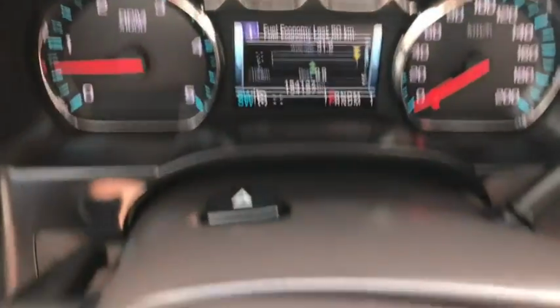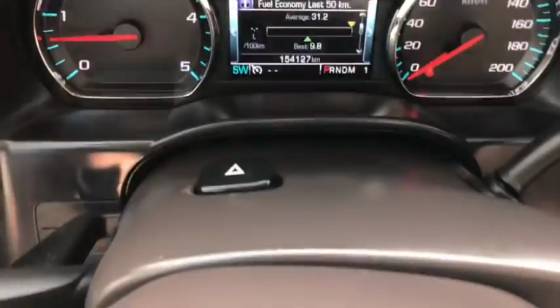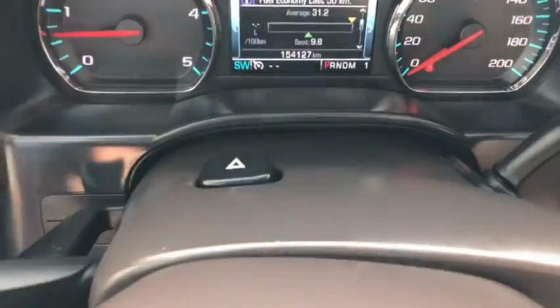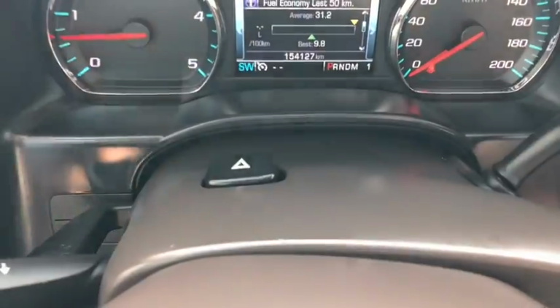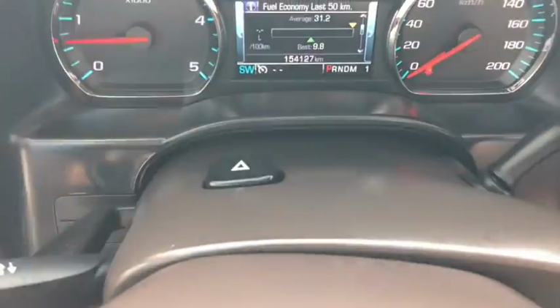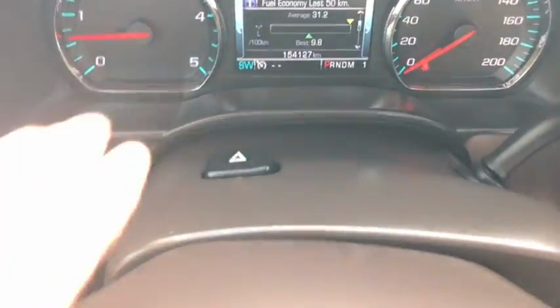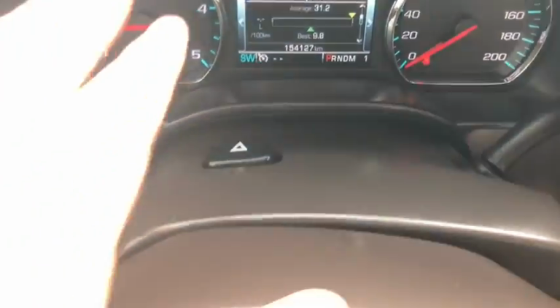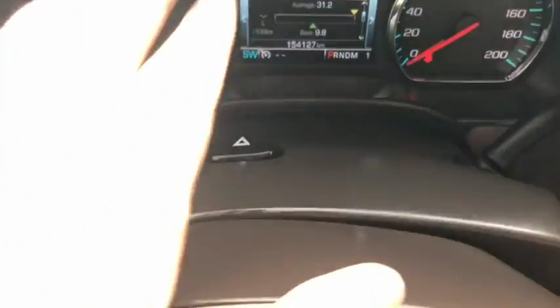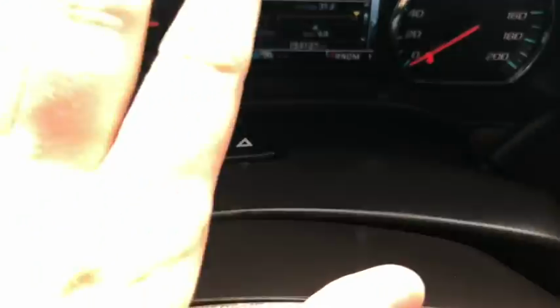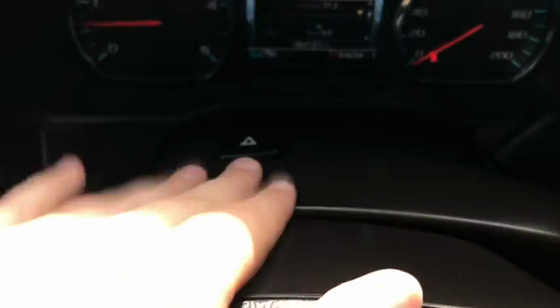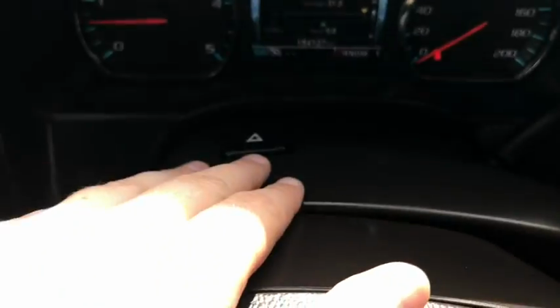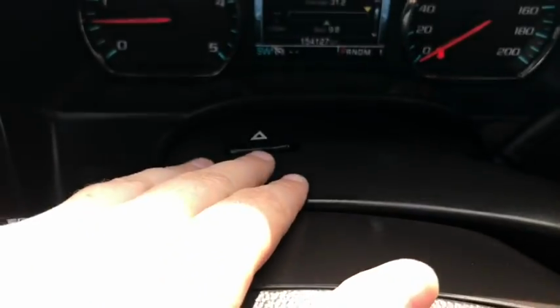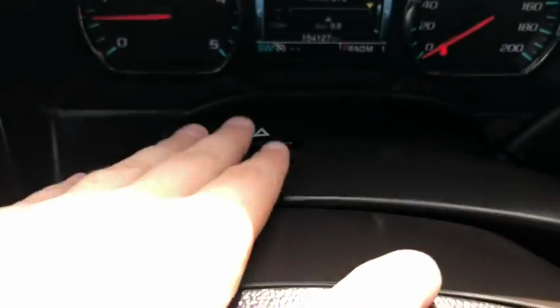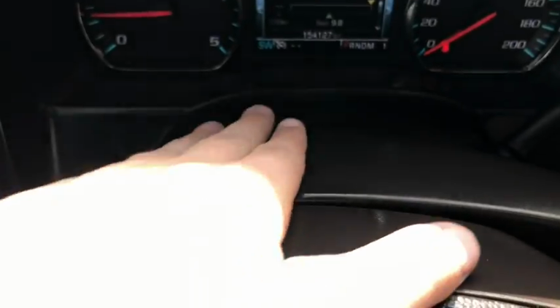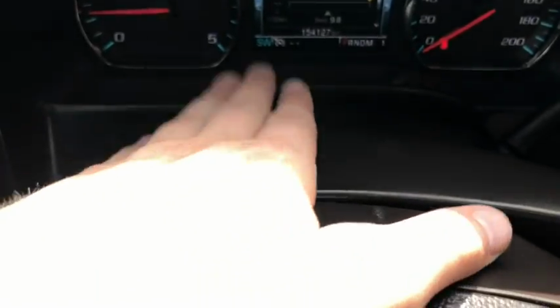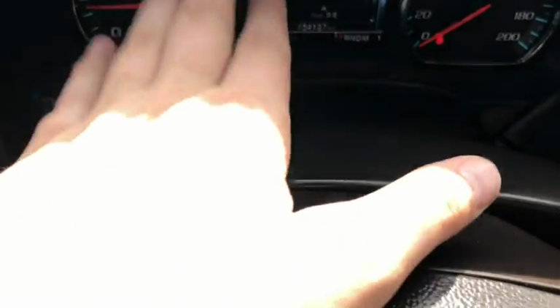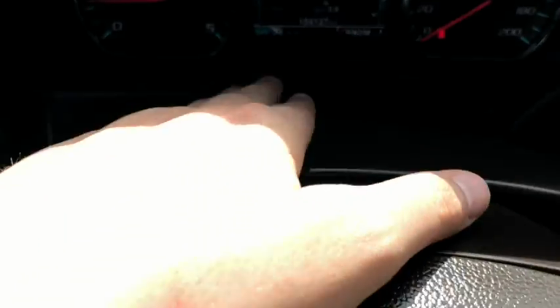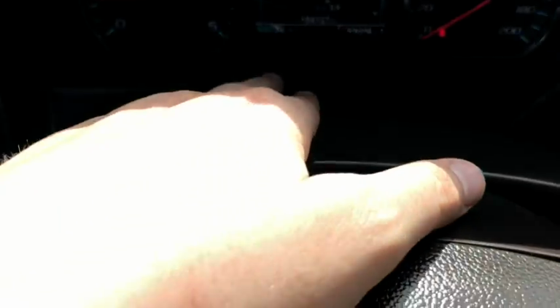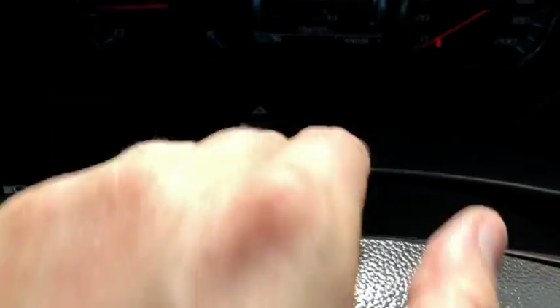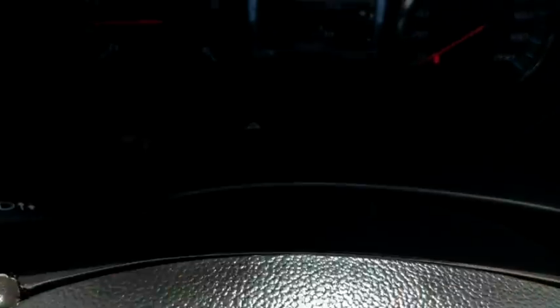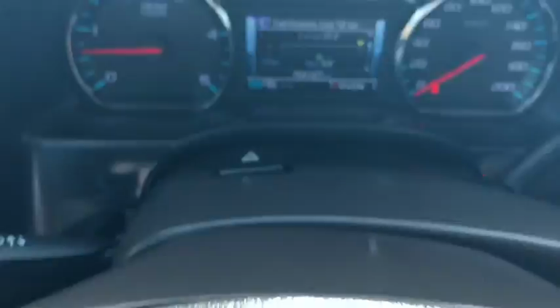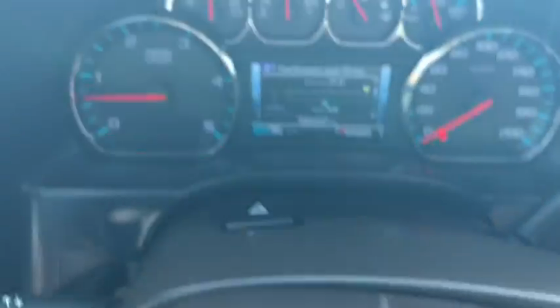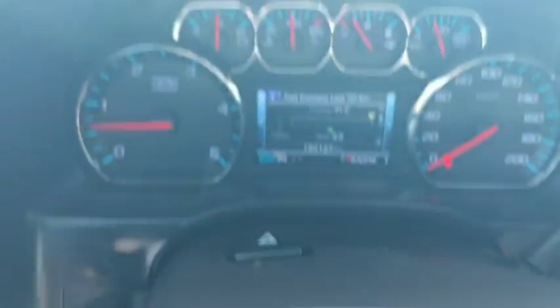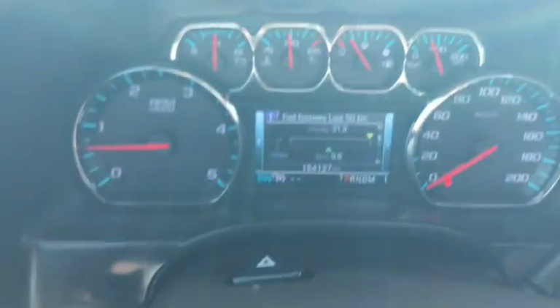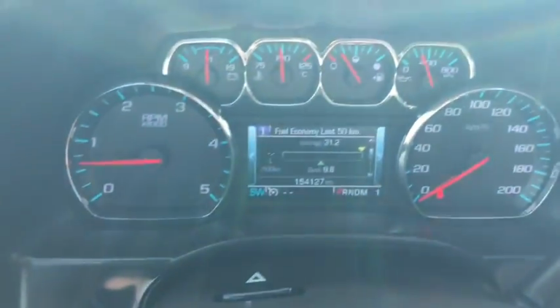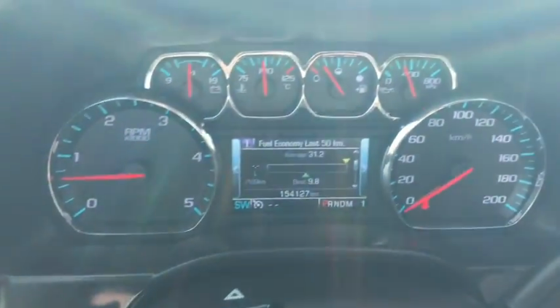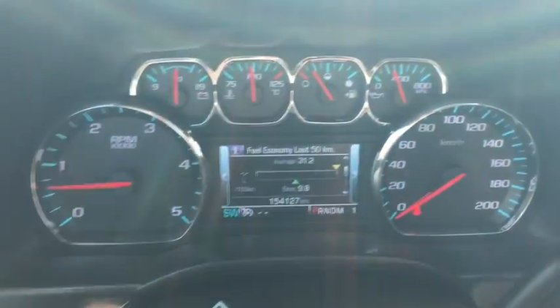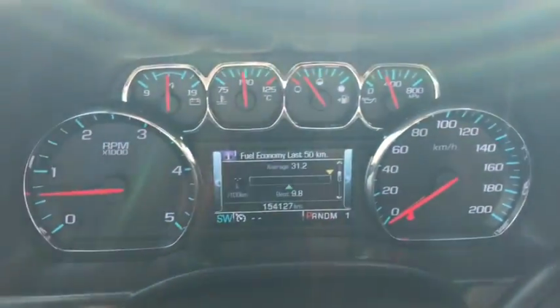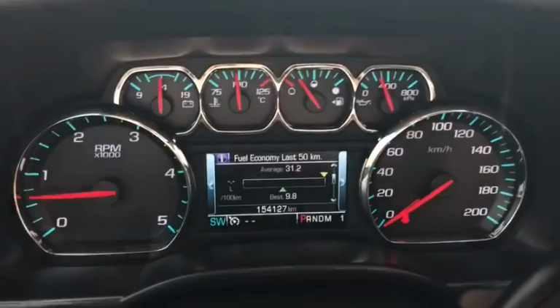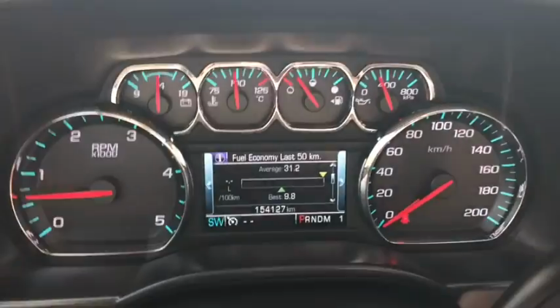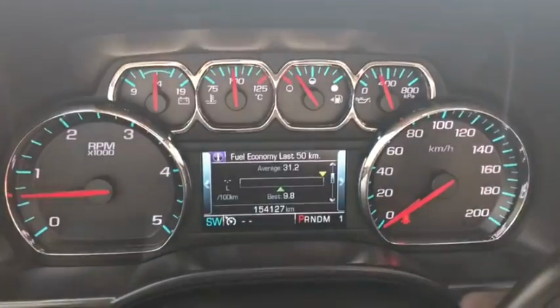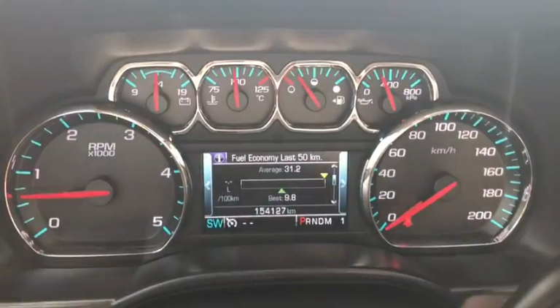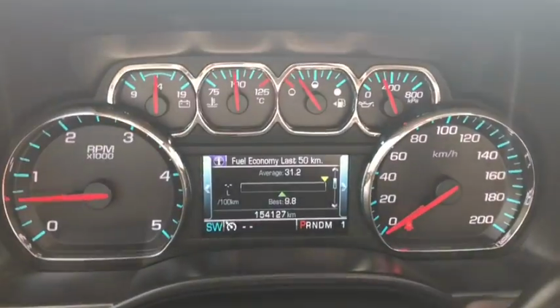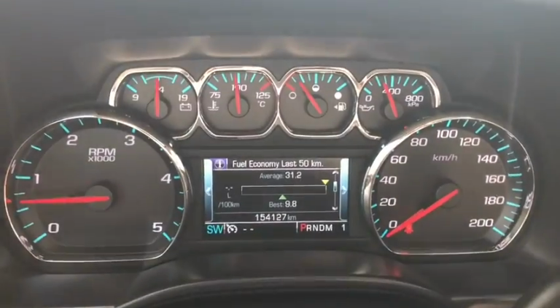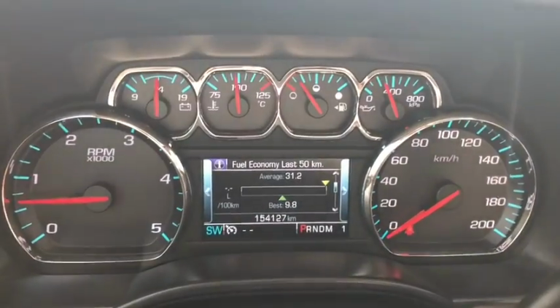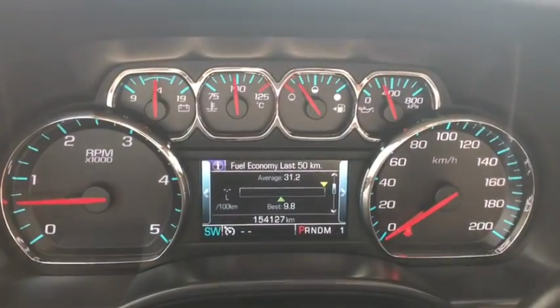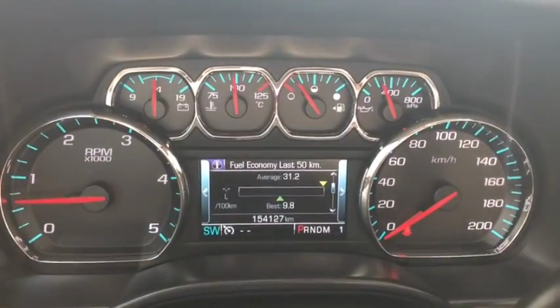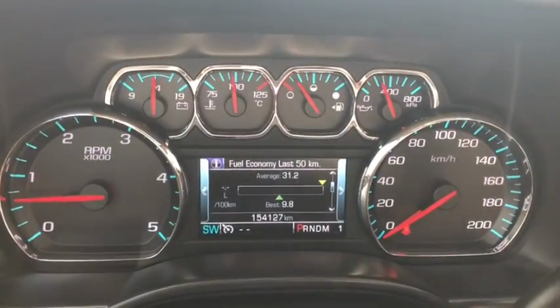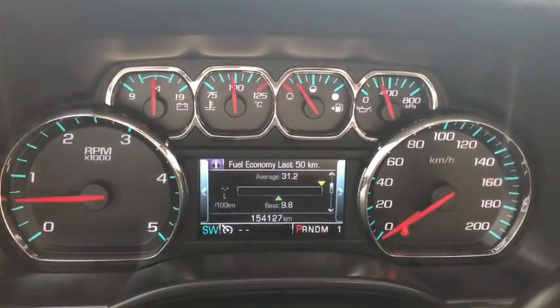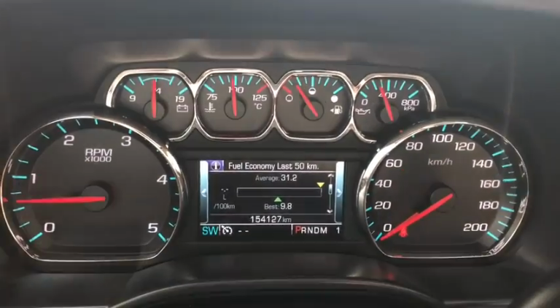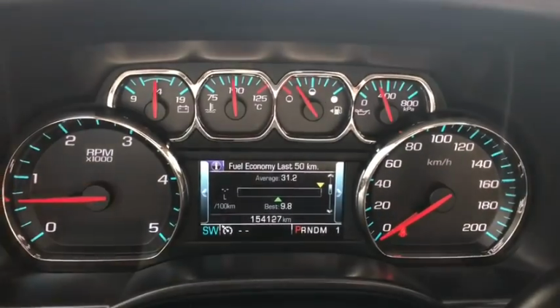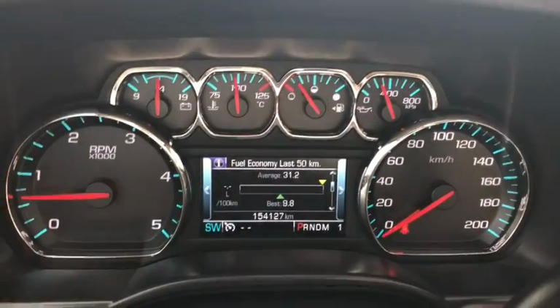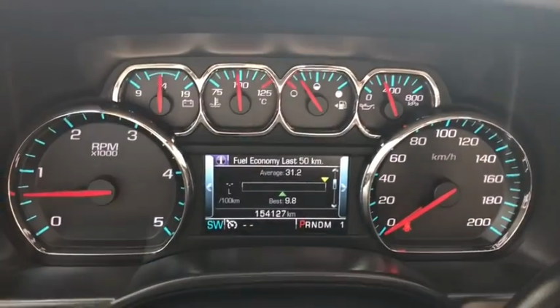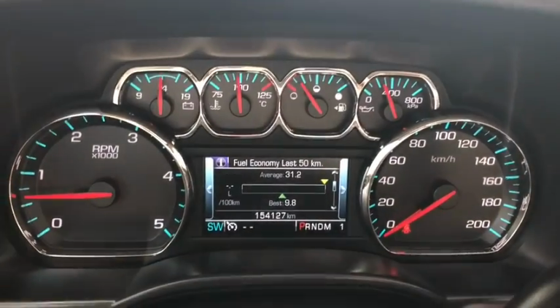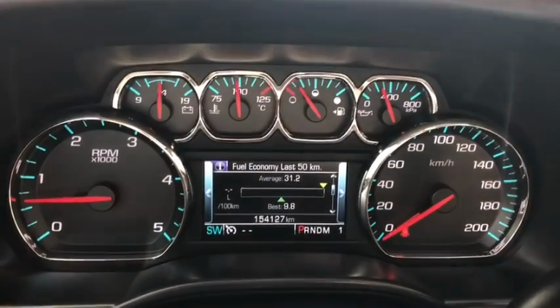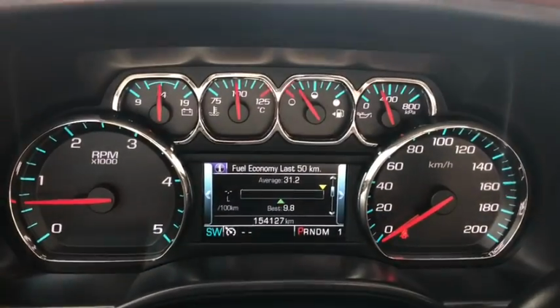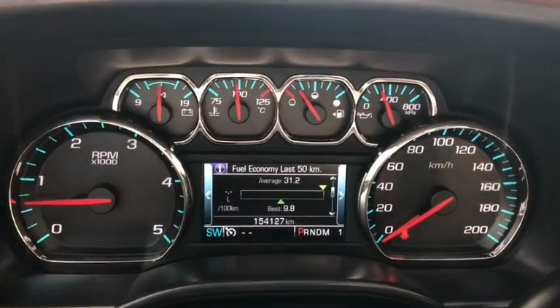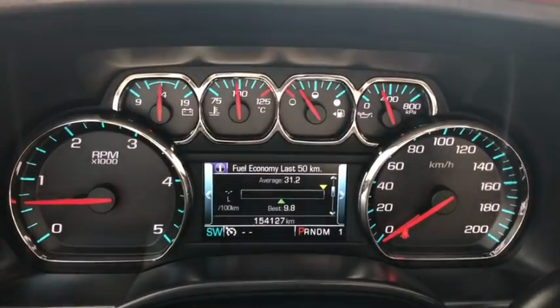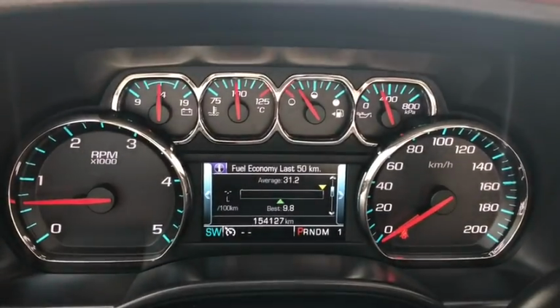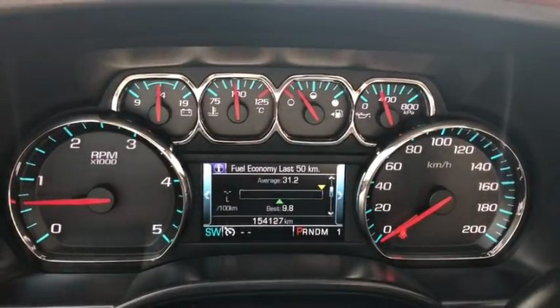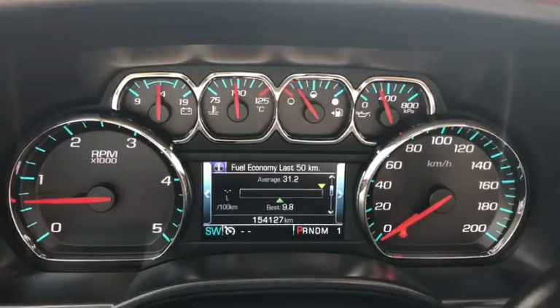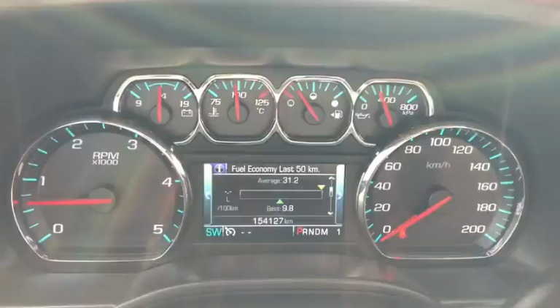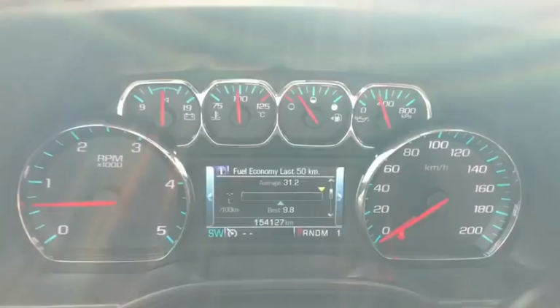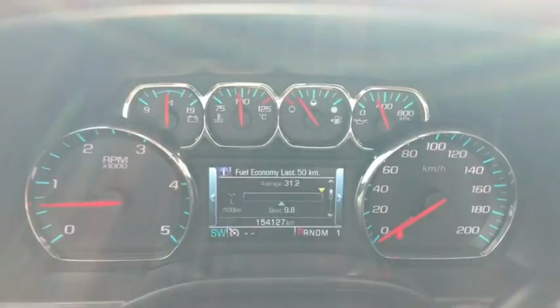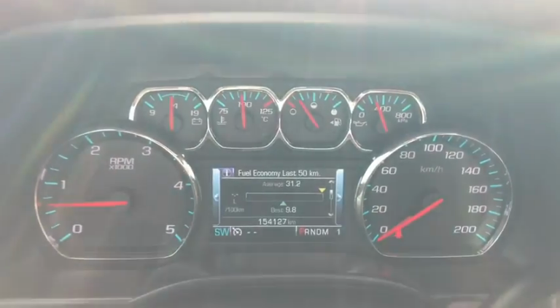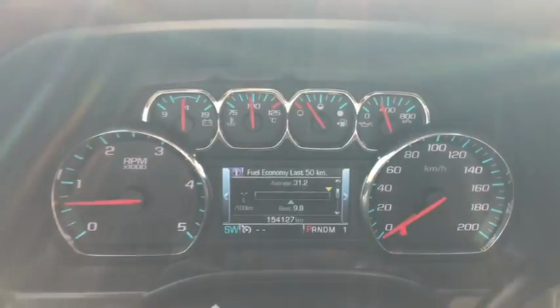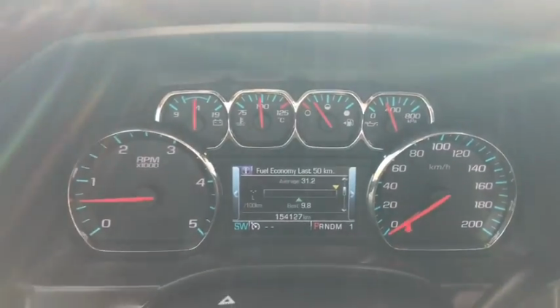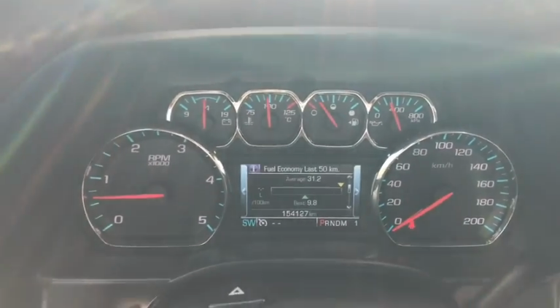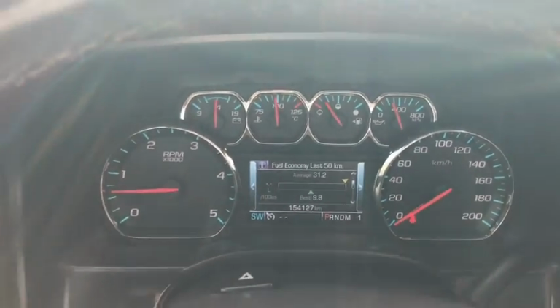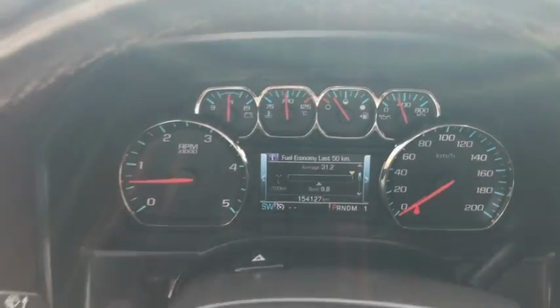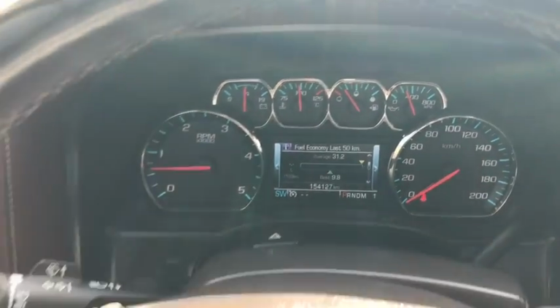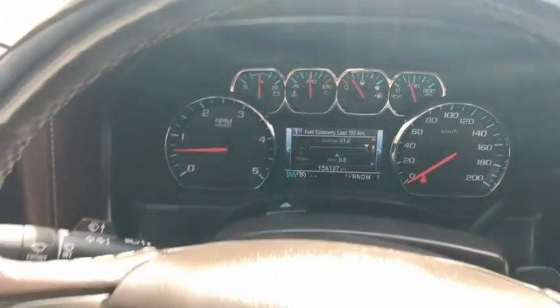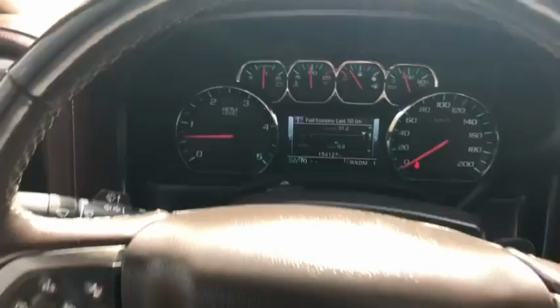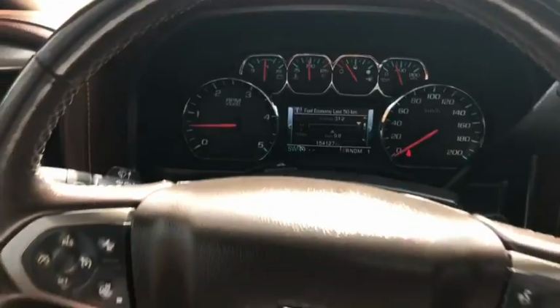Up above the steering wheel you have your hazard lights located. On the dash you can see we have about 154,000 kilometers on this truck.